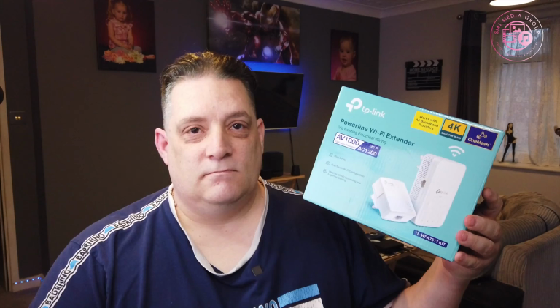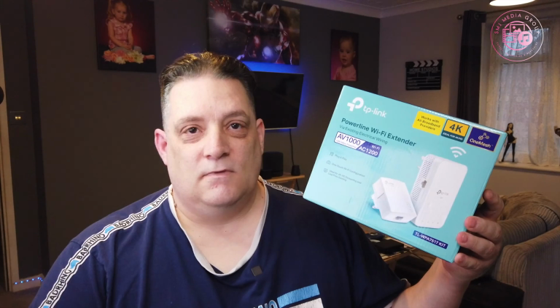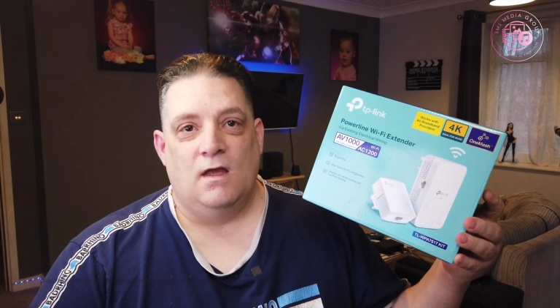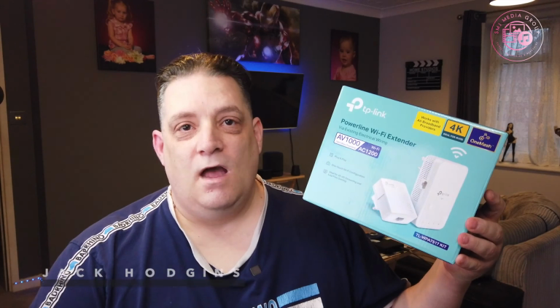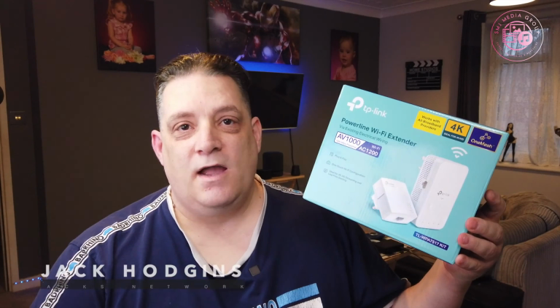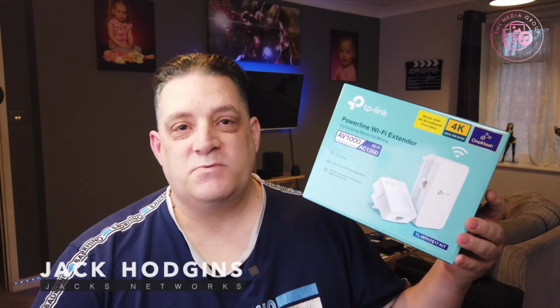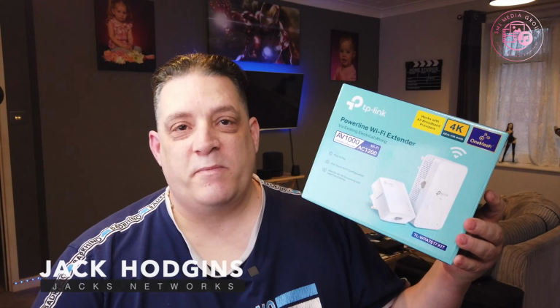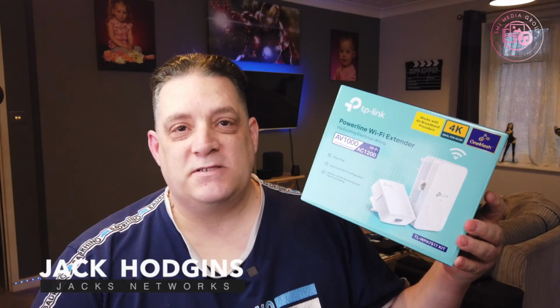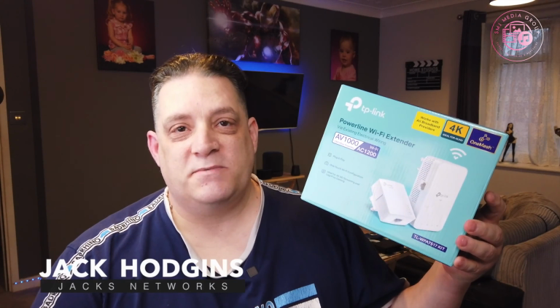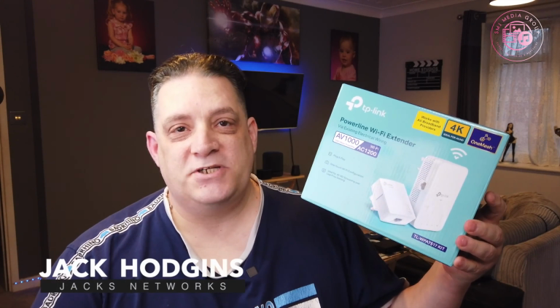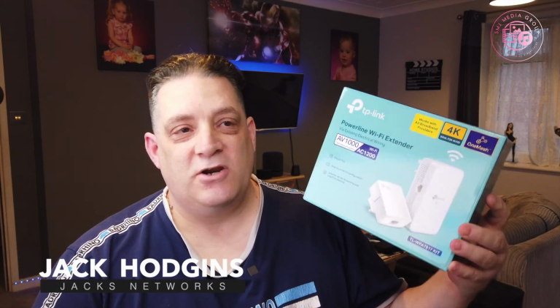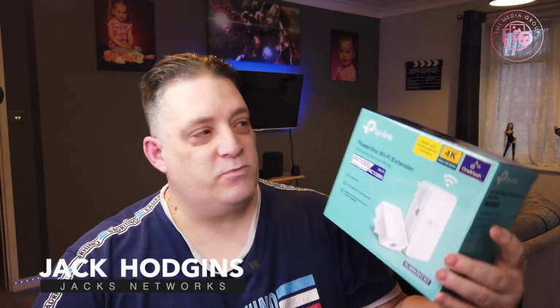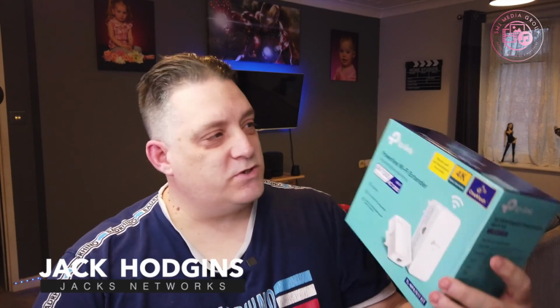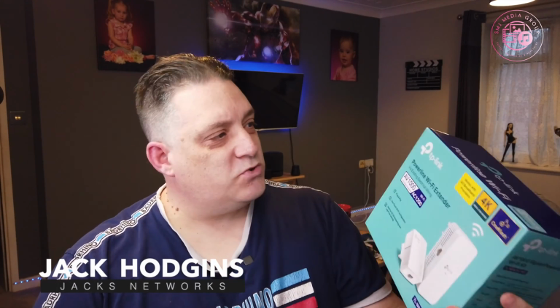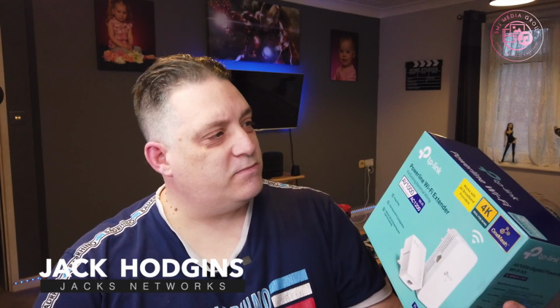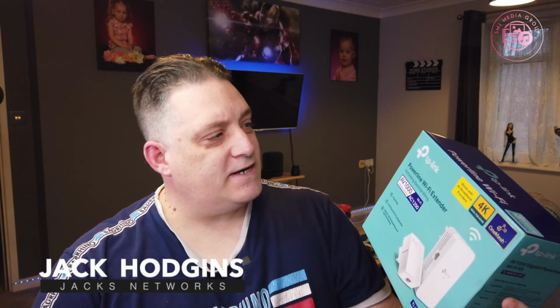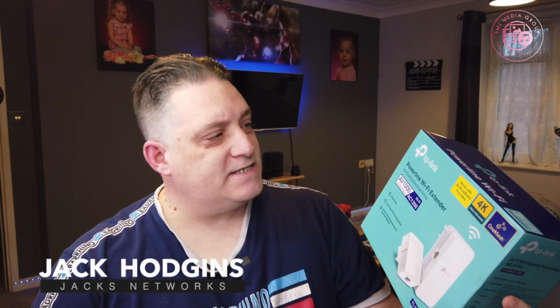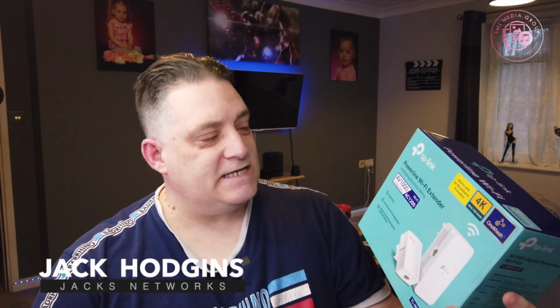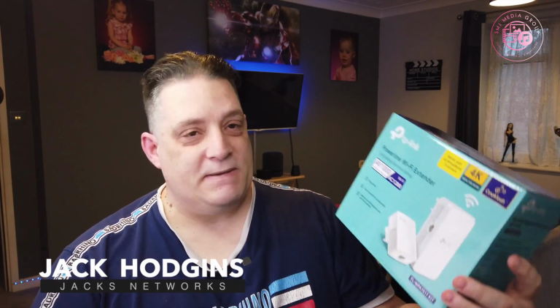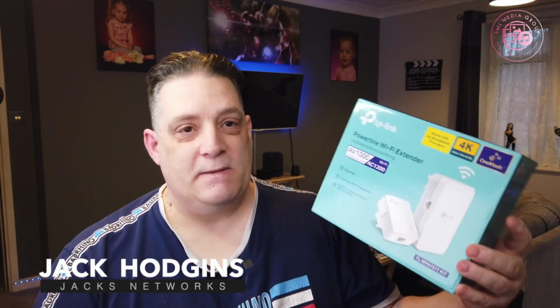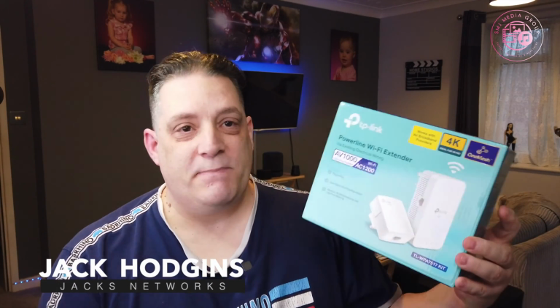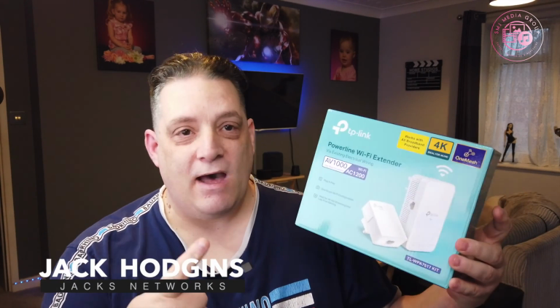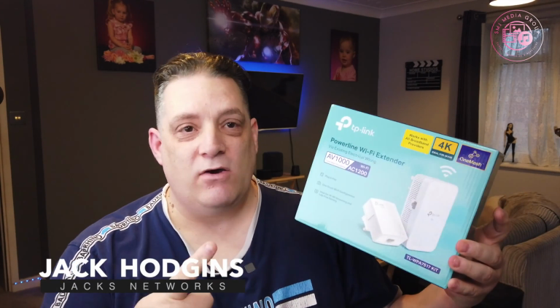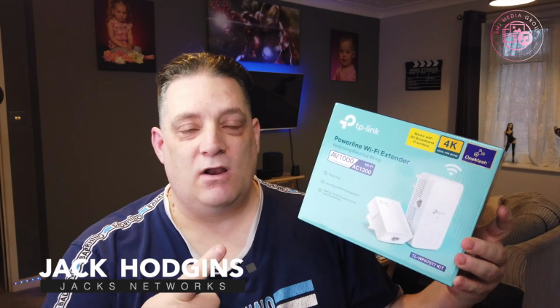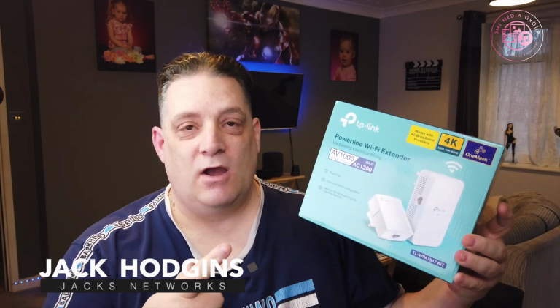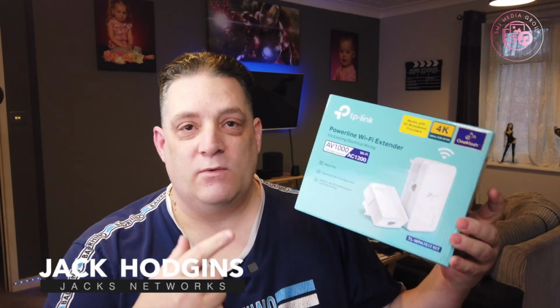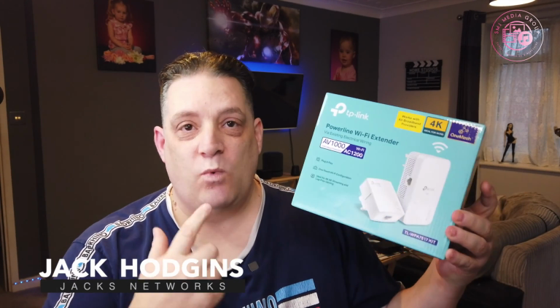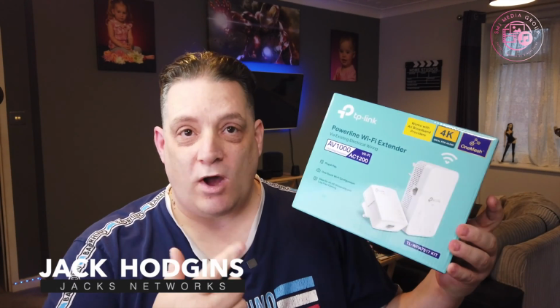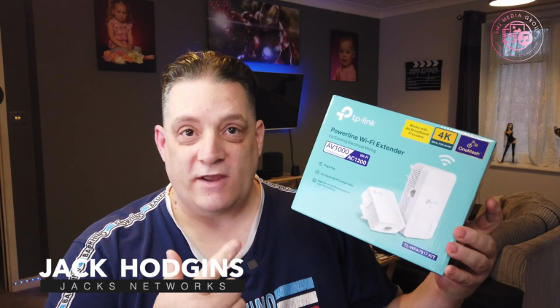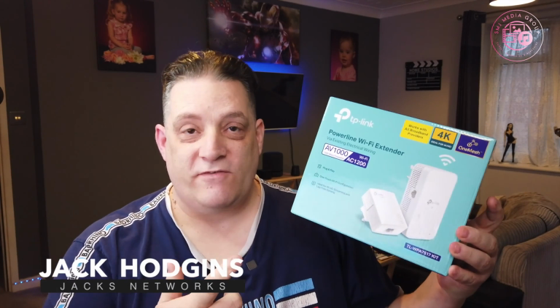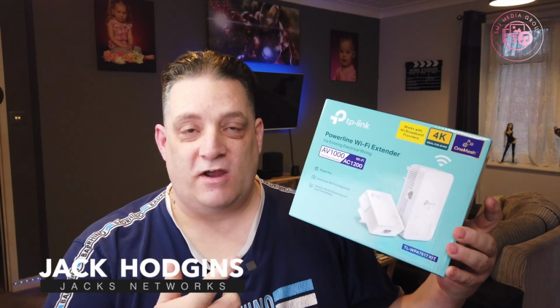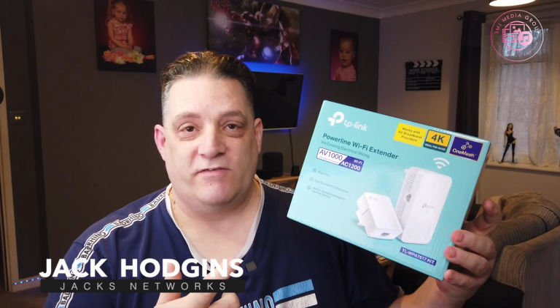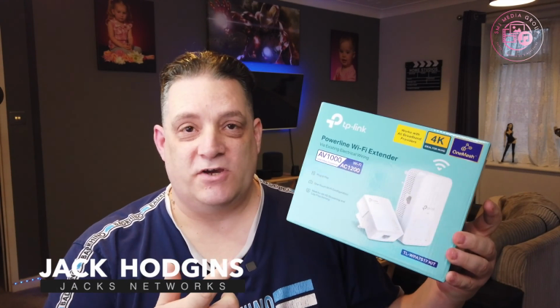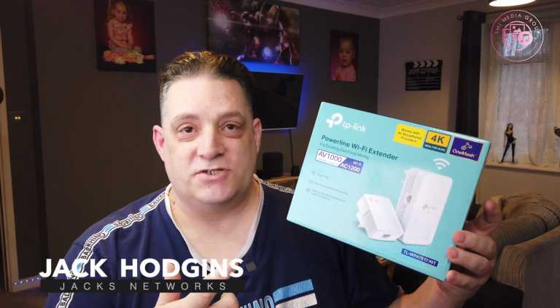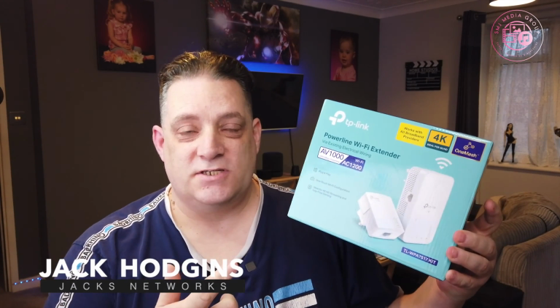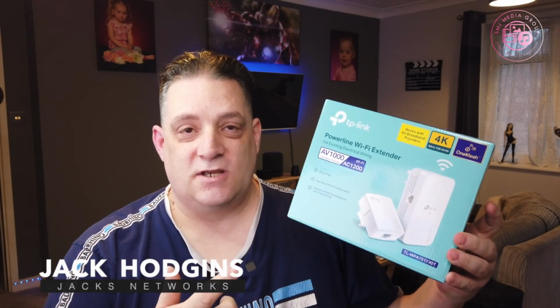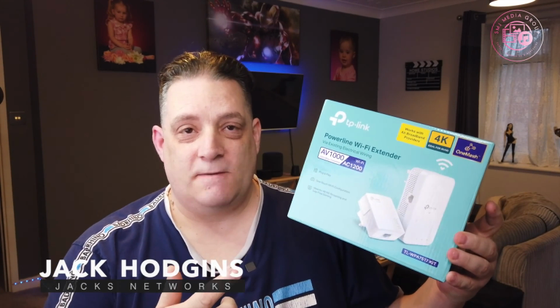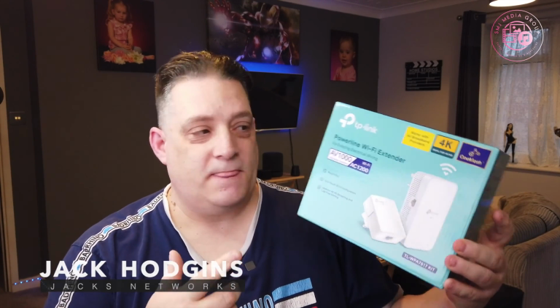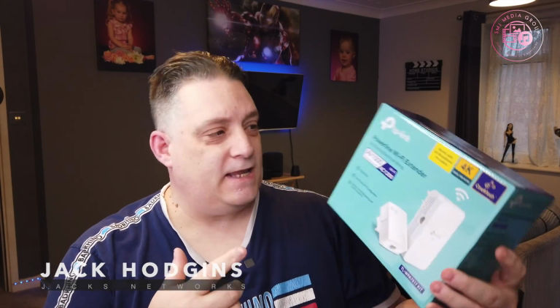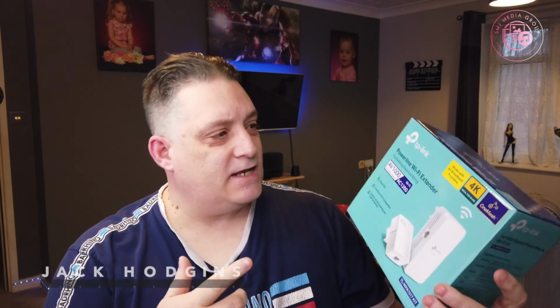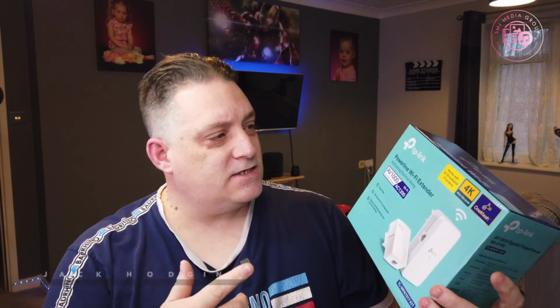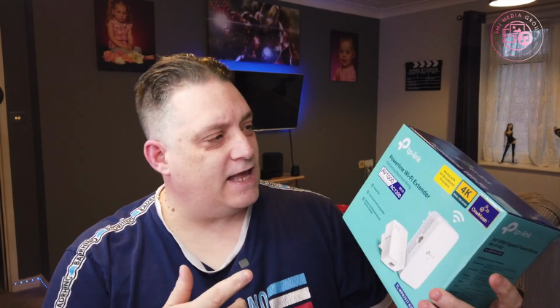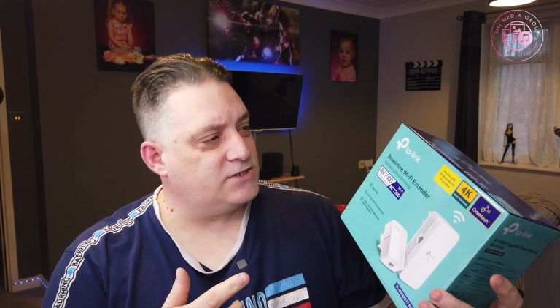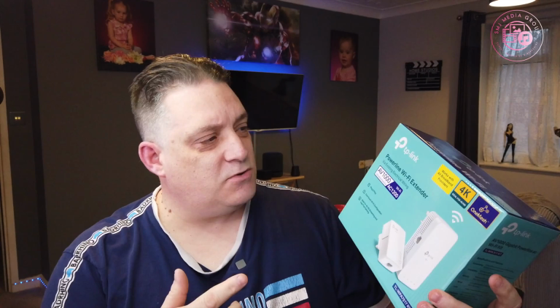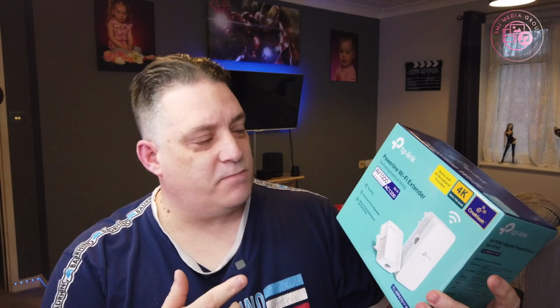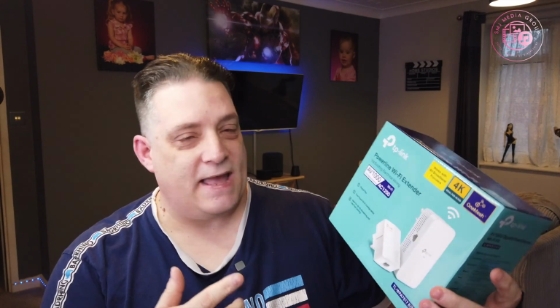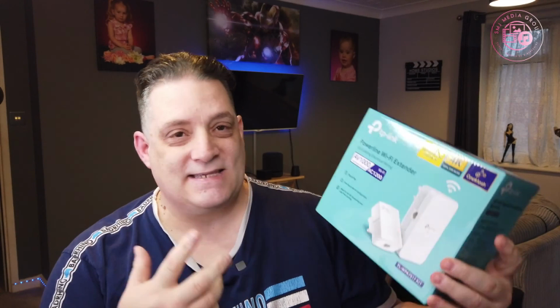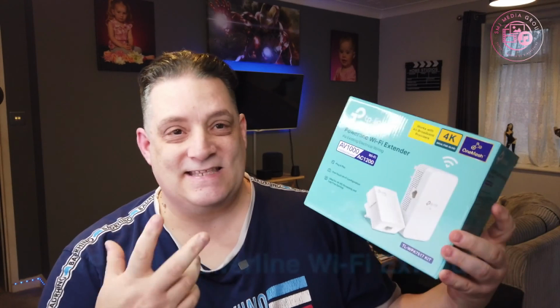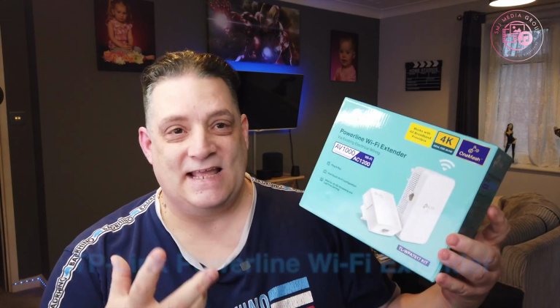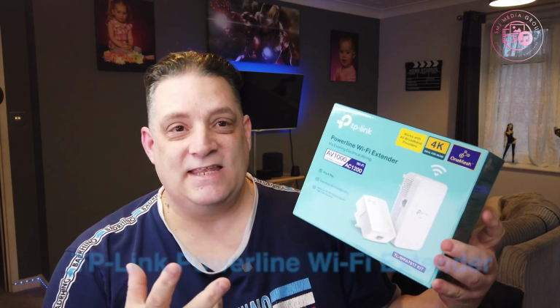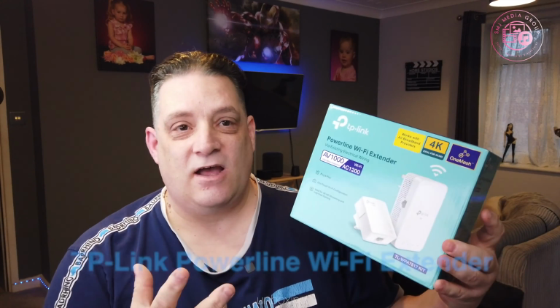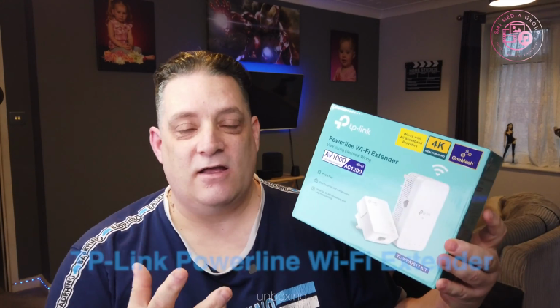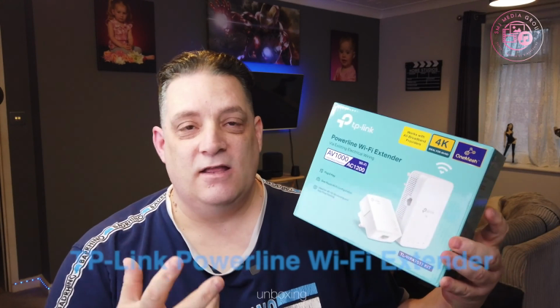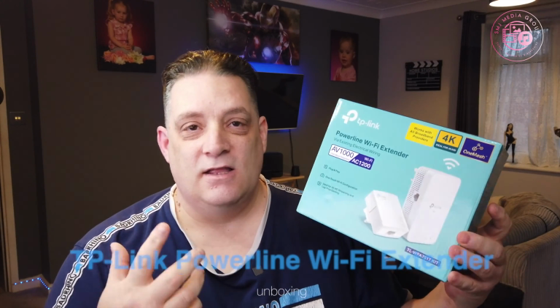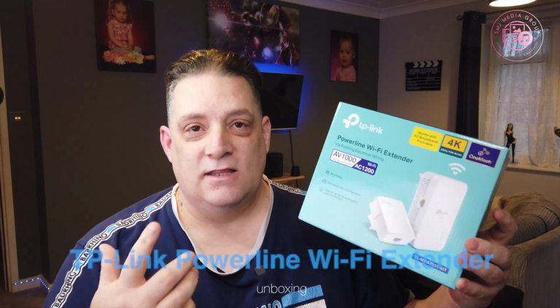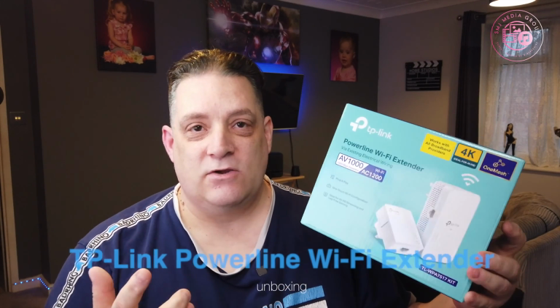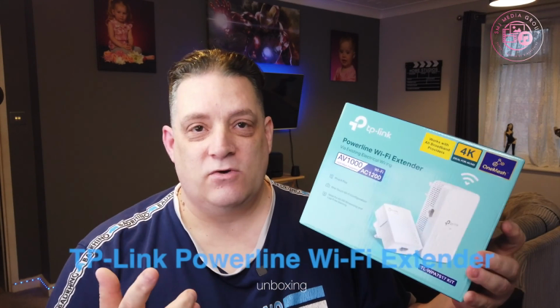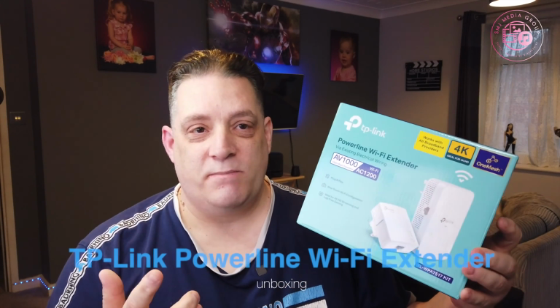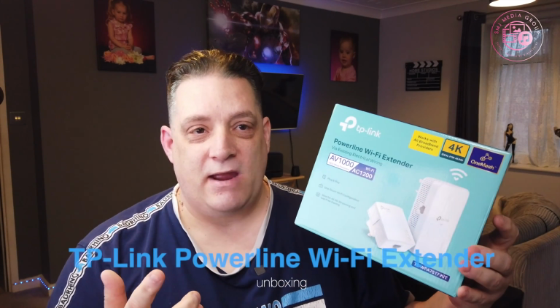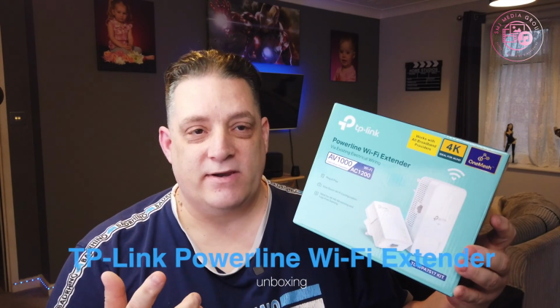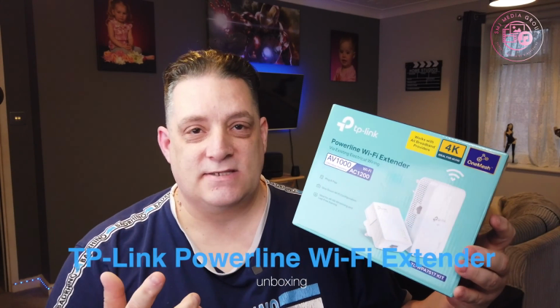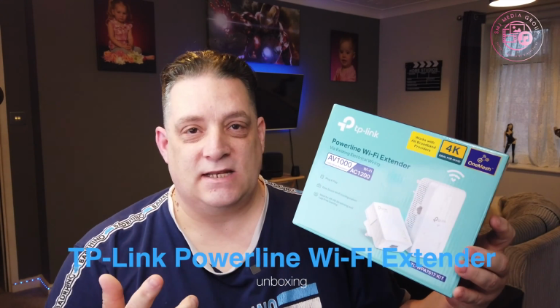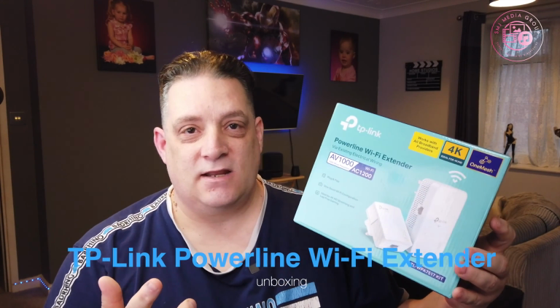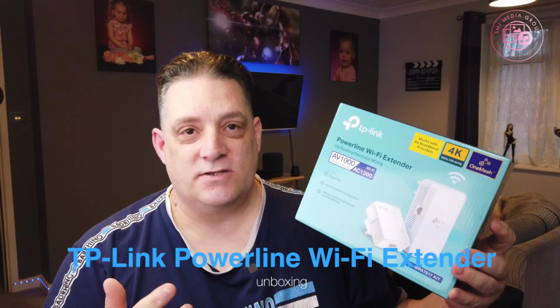Hi guys, welcome back to my channel. We're talking about the TP-Link Powerline Wi-Fi version this time, the actual extender. They call it a power extender.